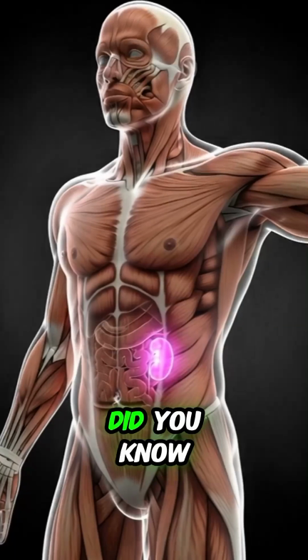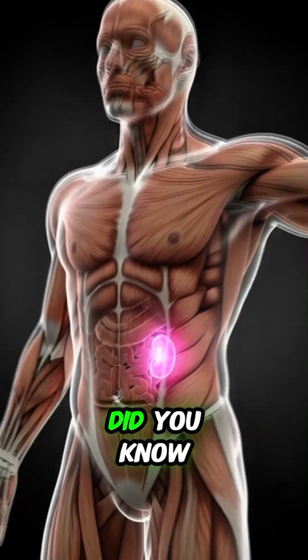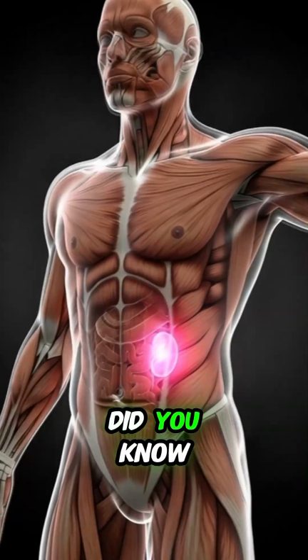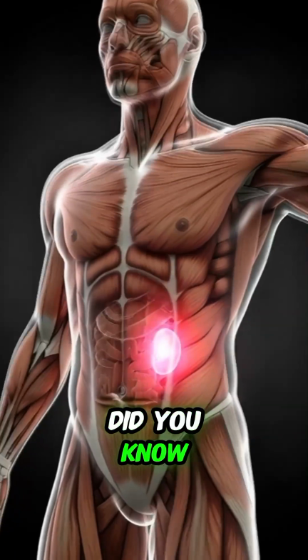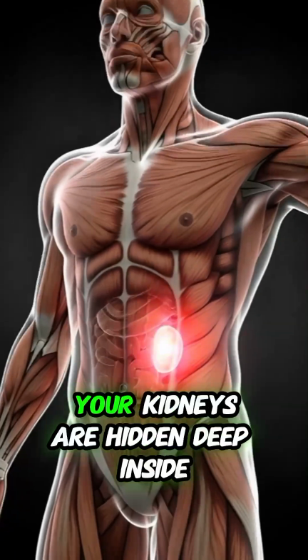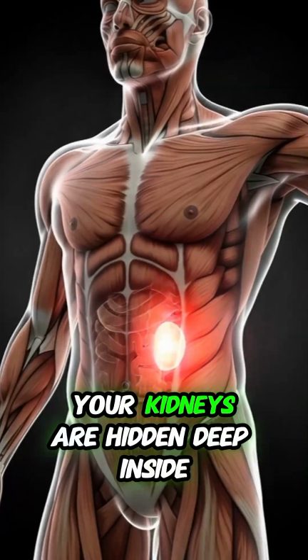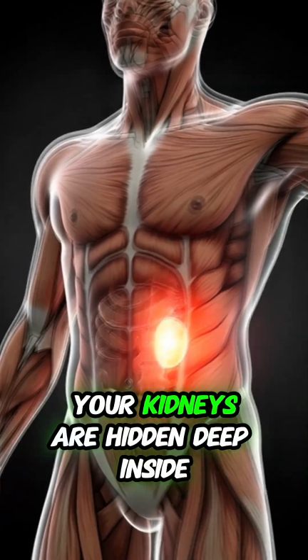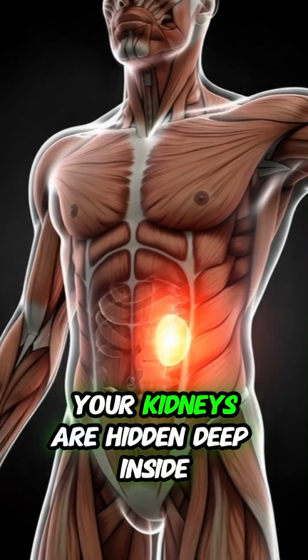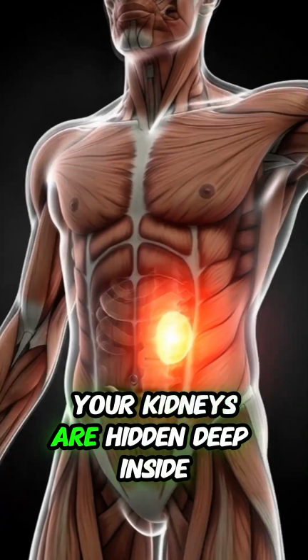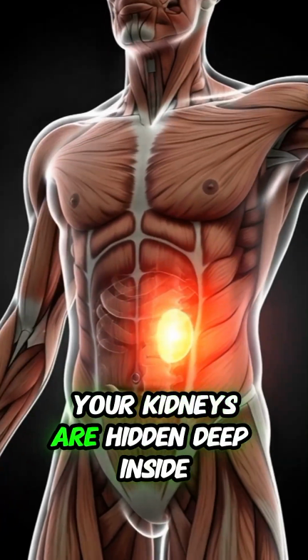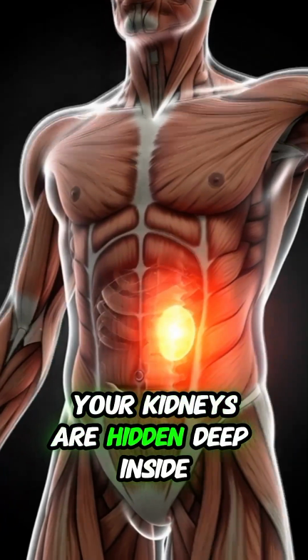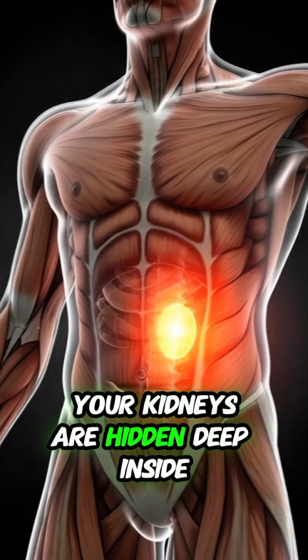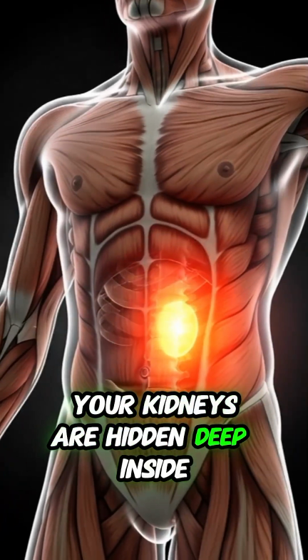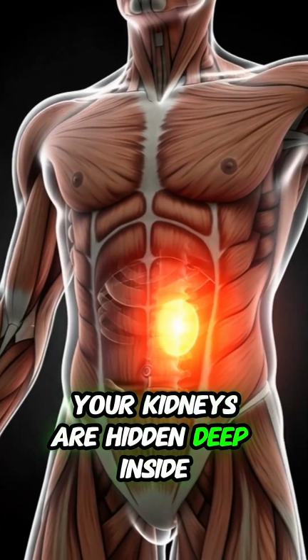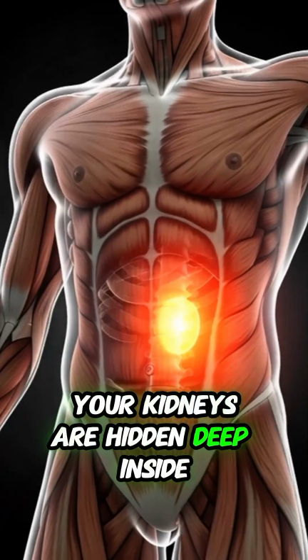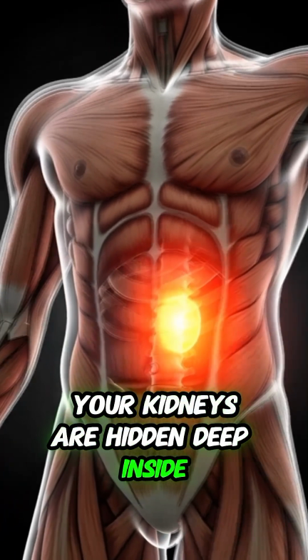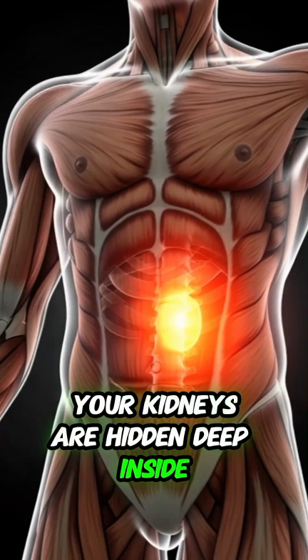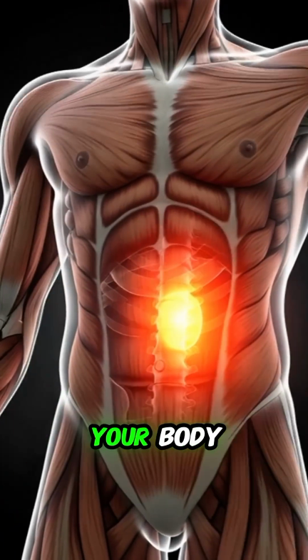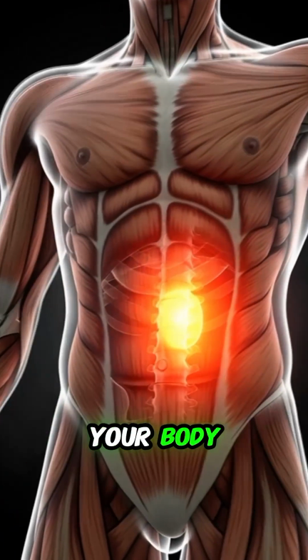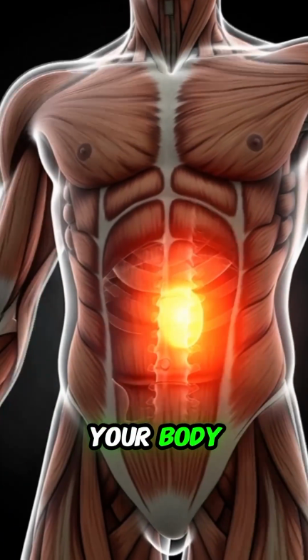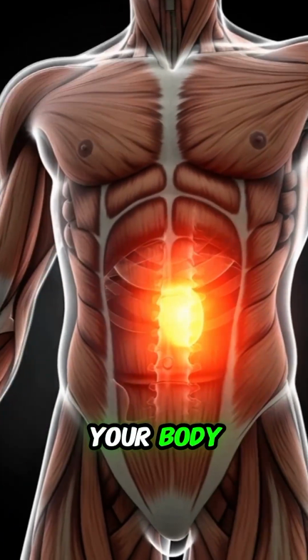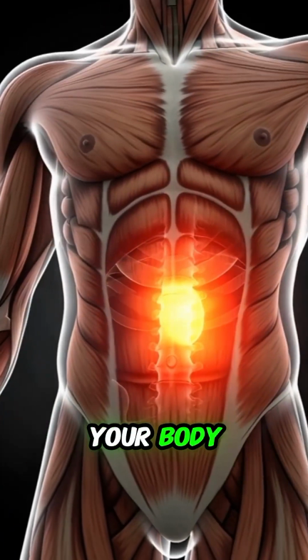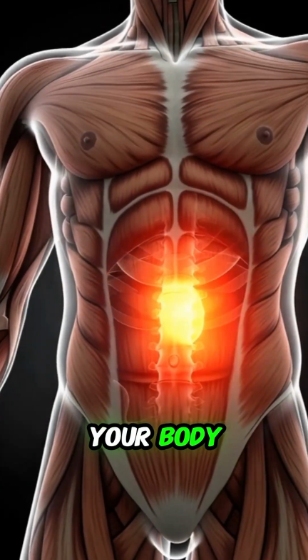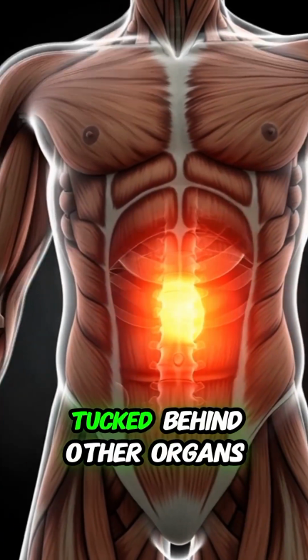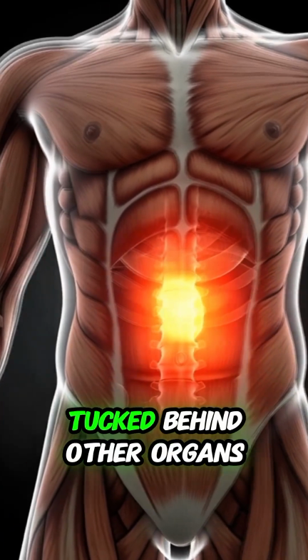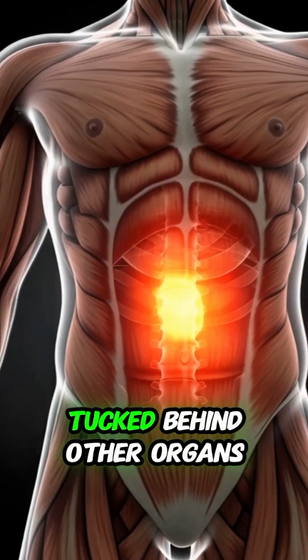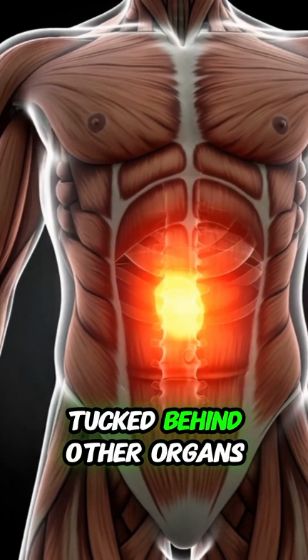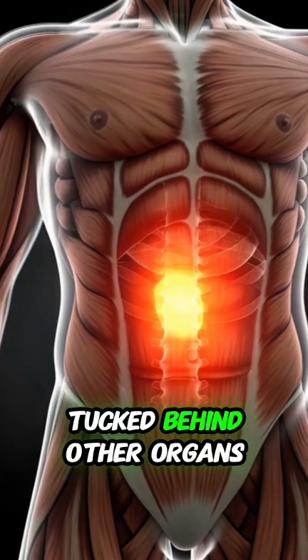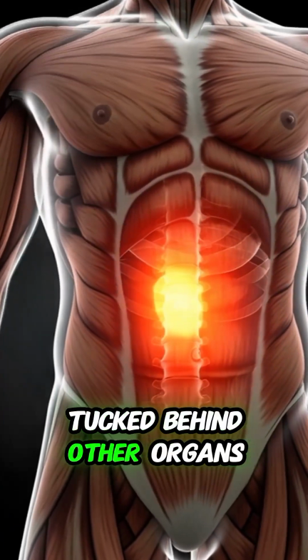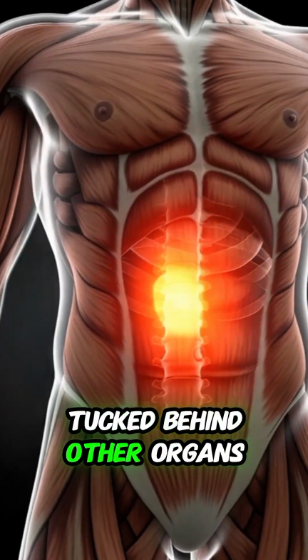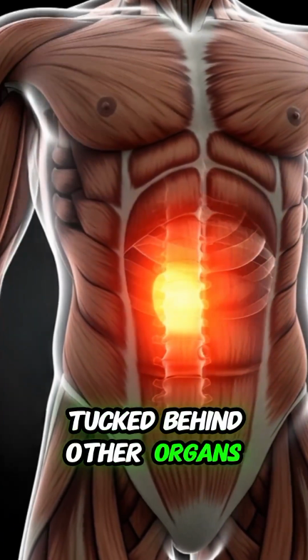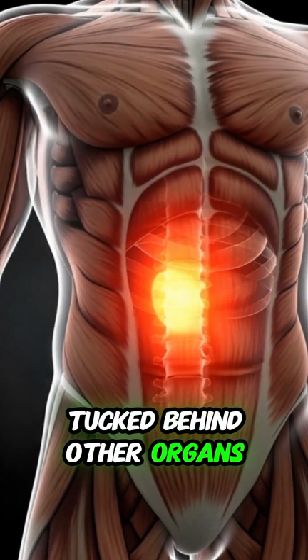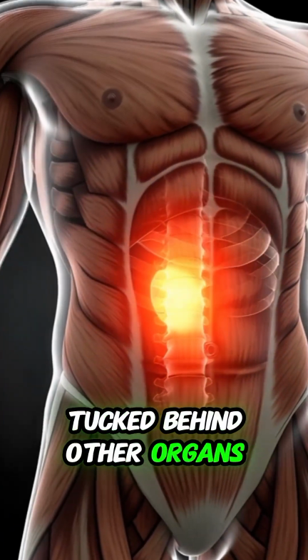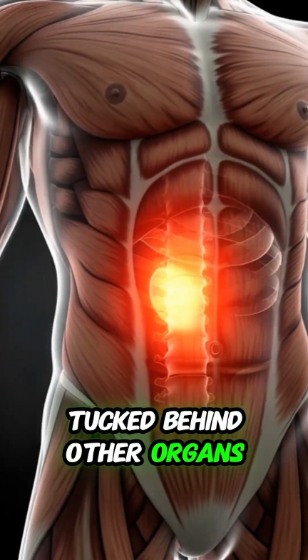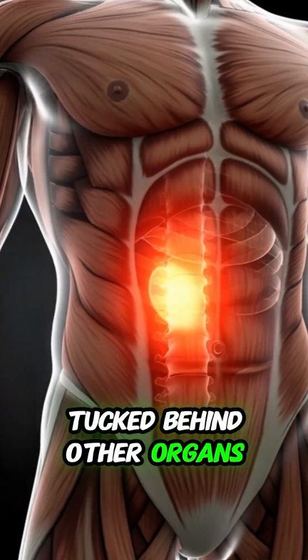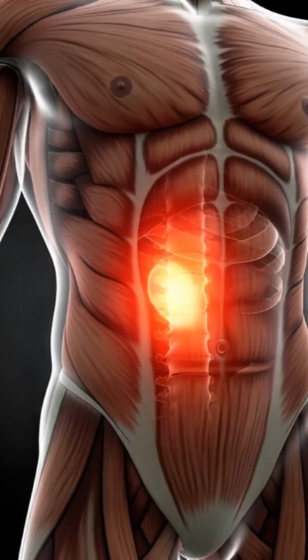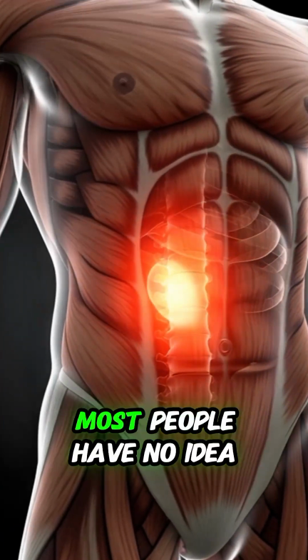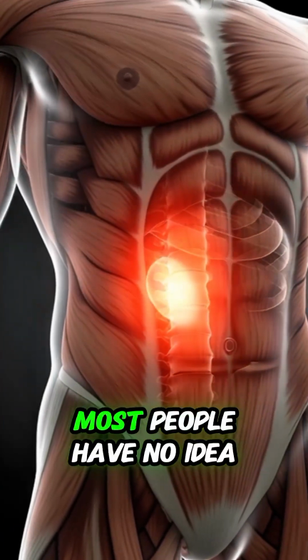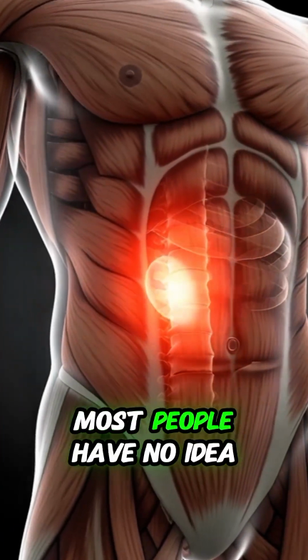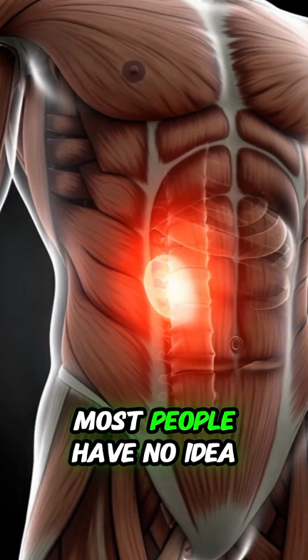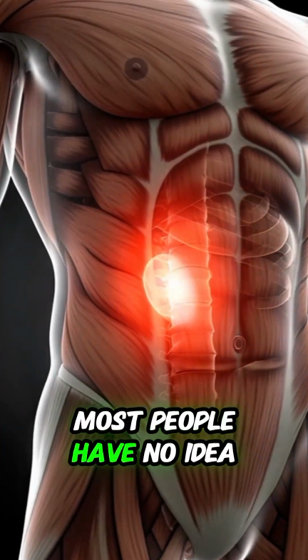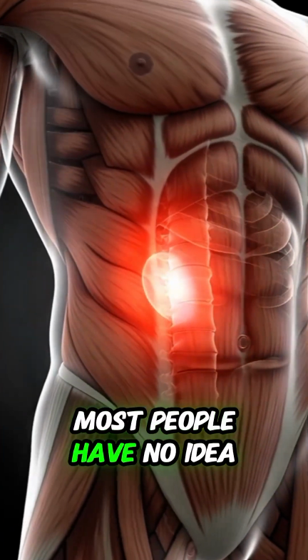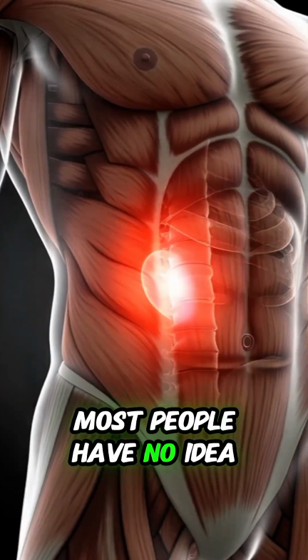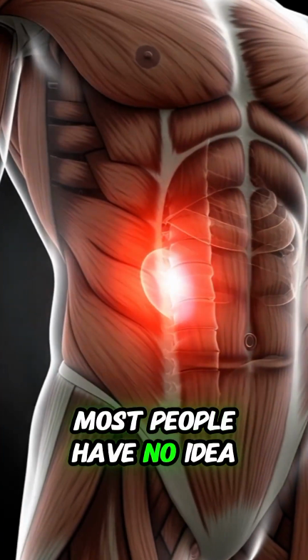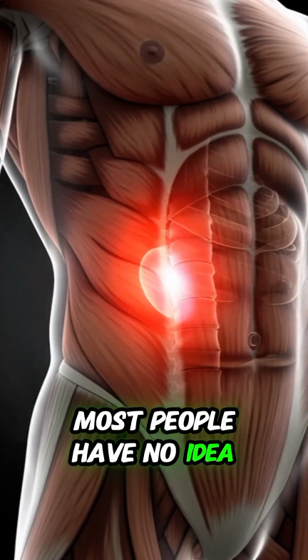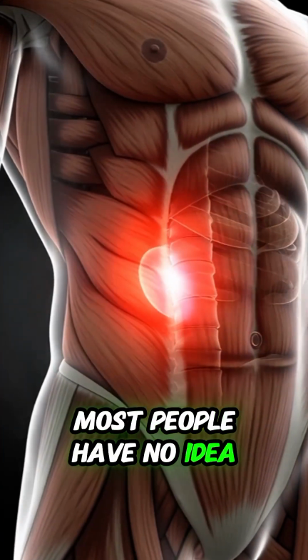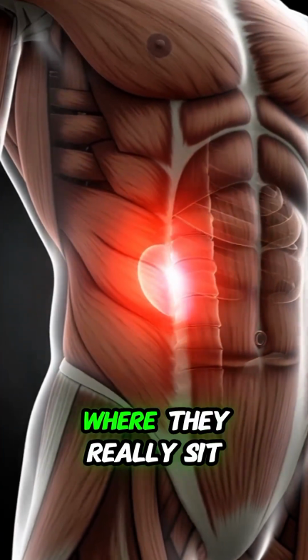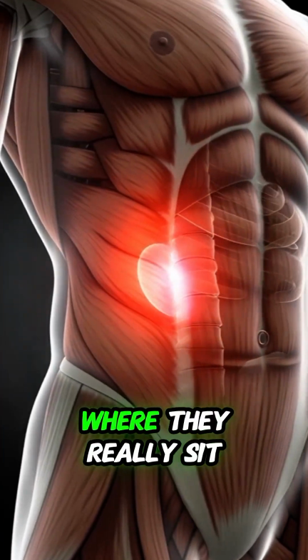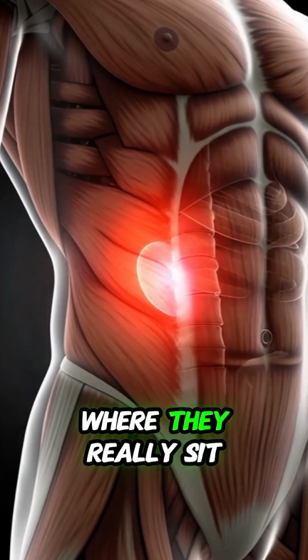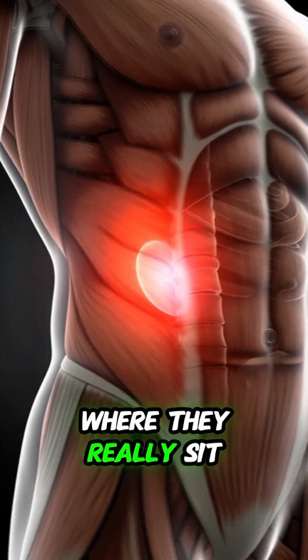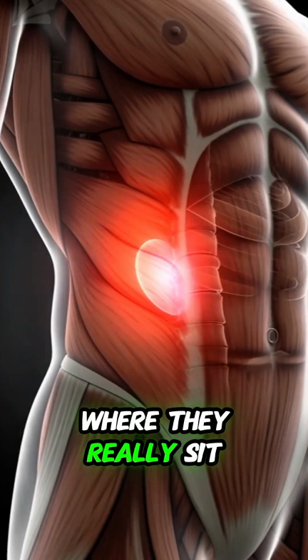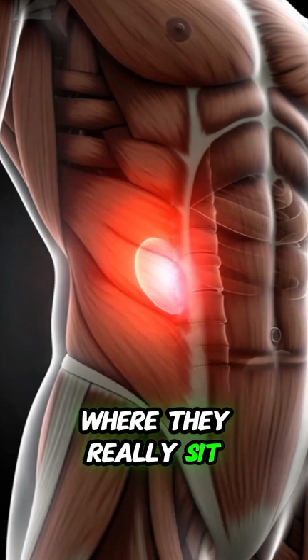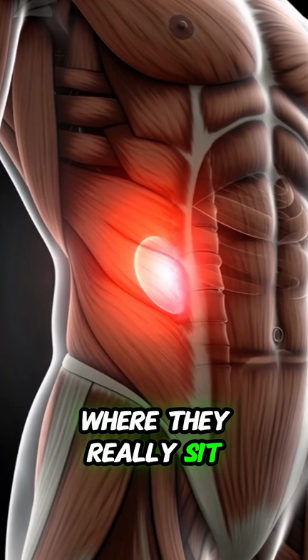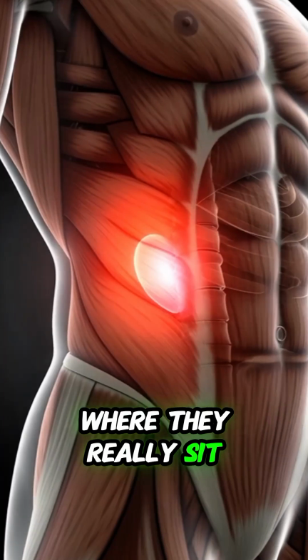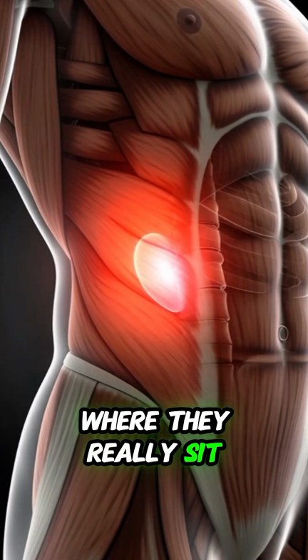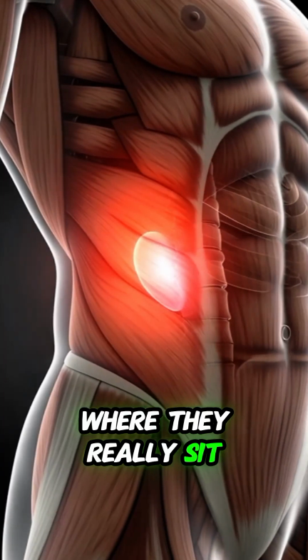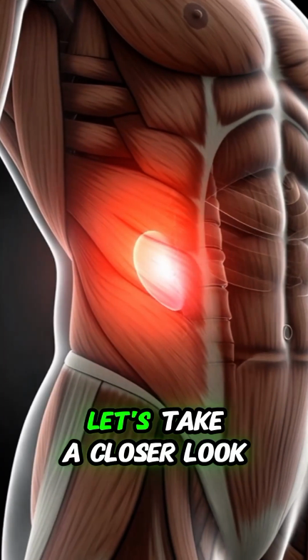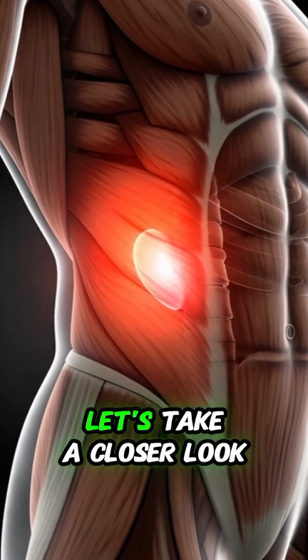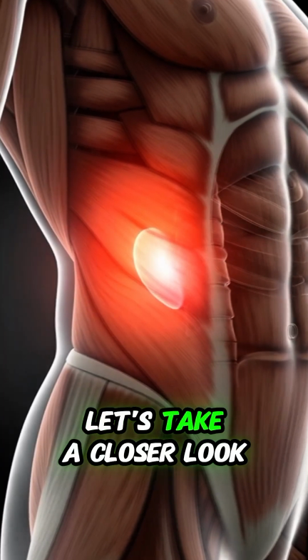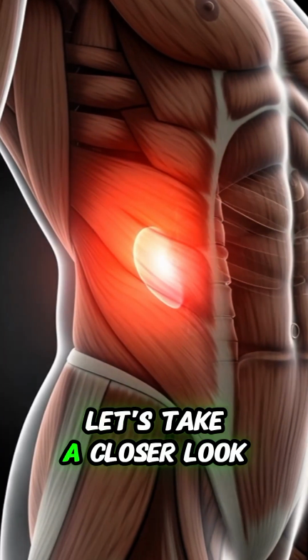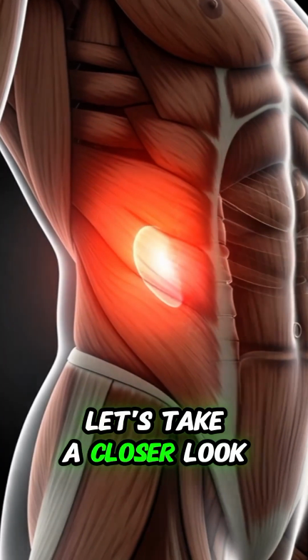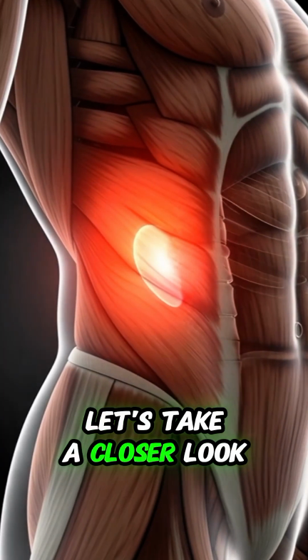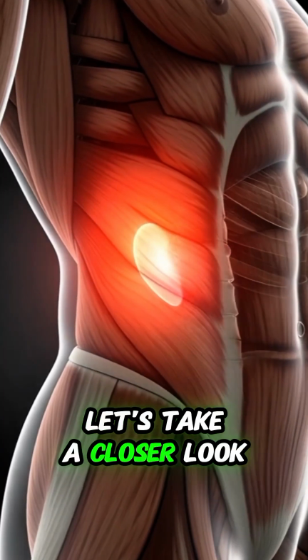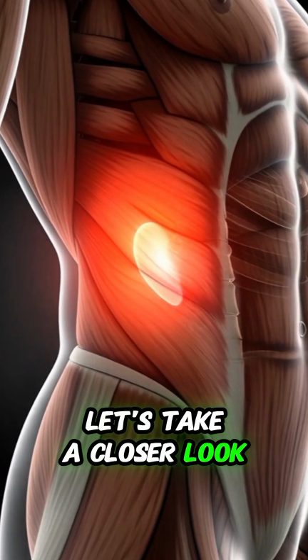Did you know your kidneys are hidden deep inside your body, tucked behind other organs? Most people have no idea where they really sit. Let's take a closer look.